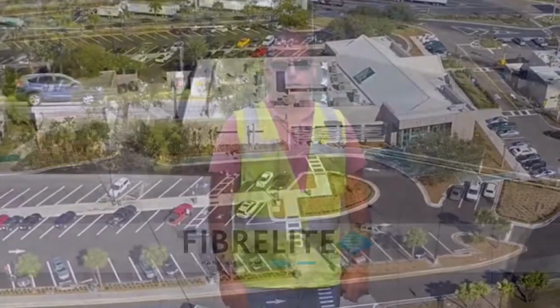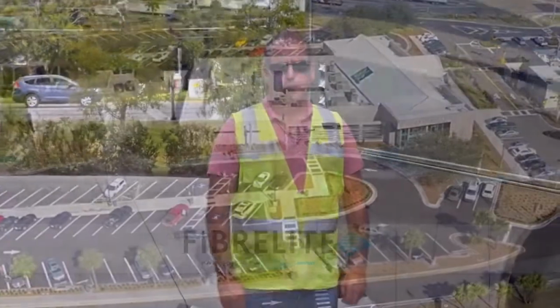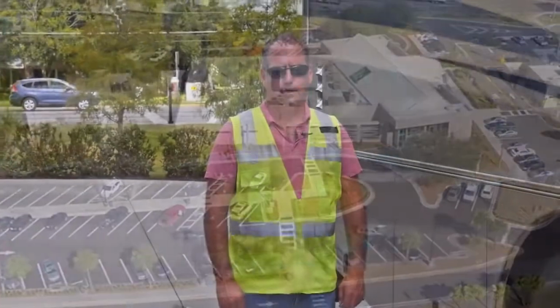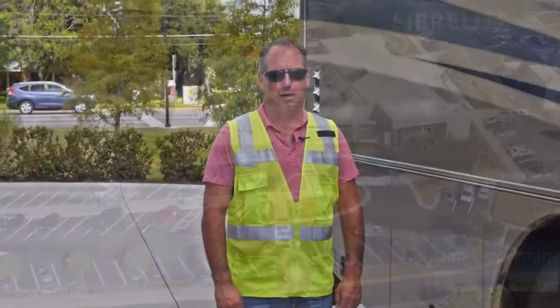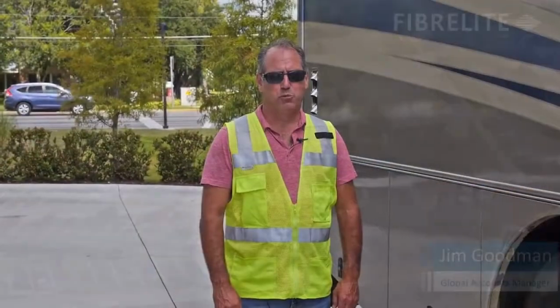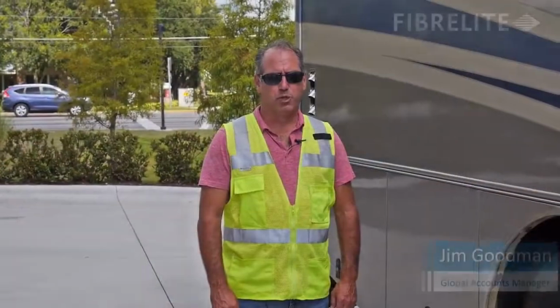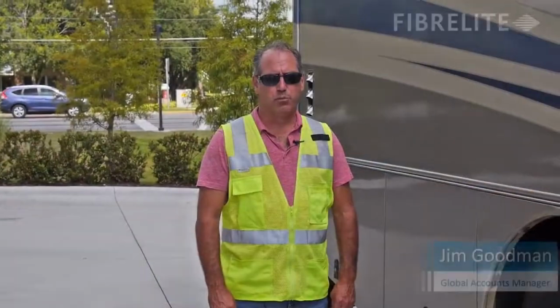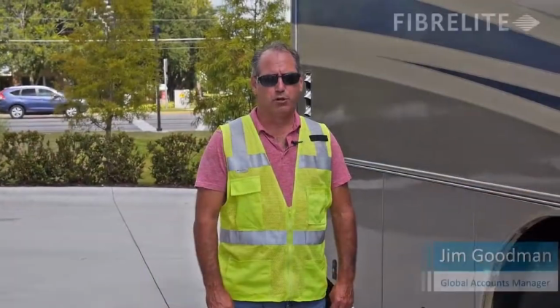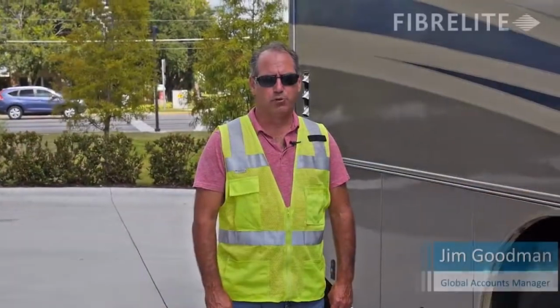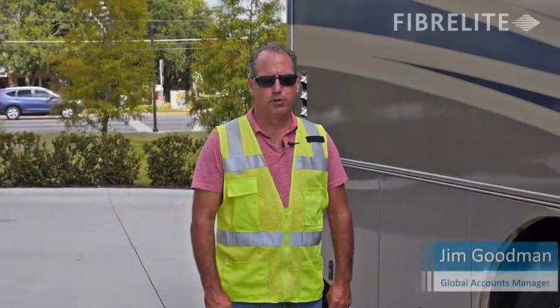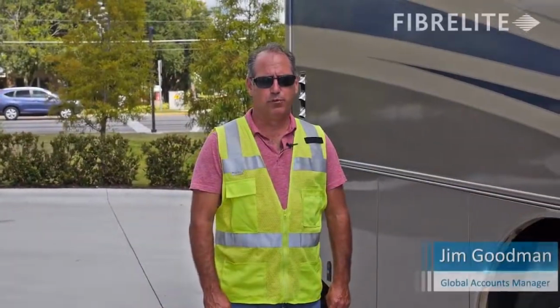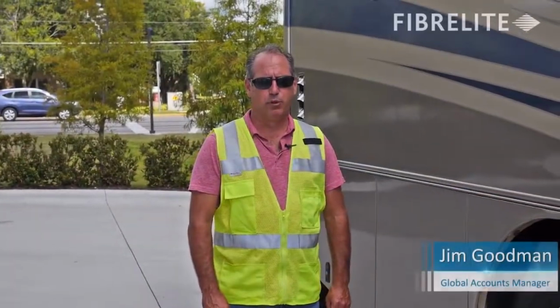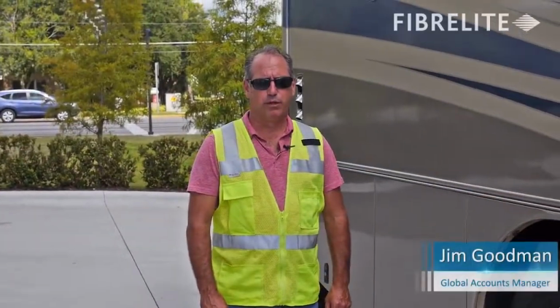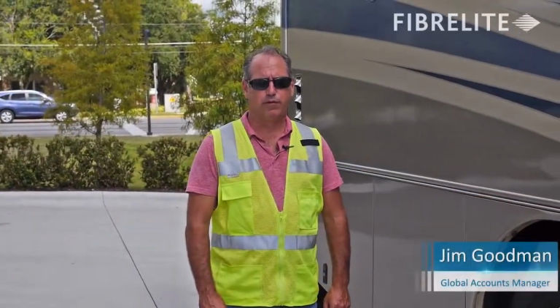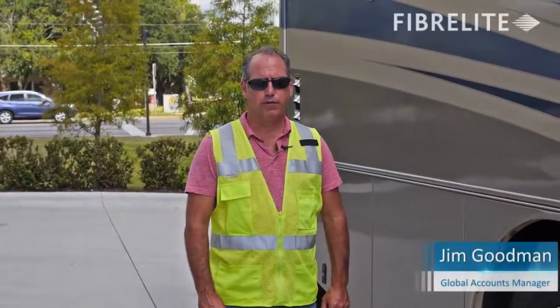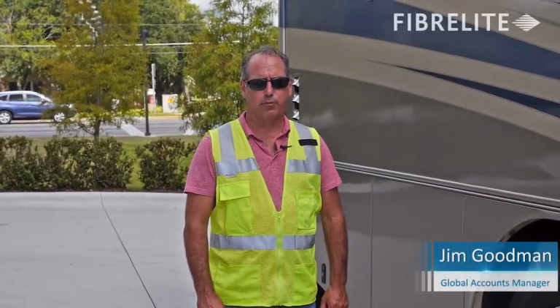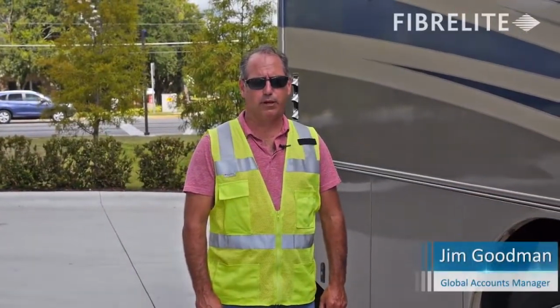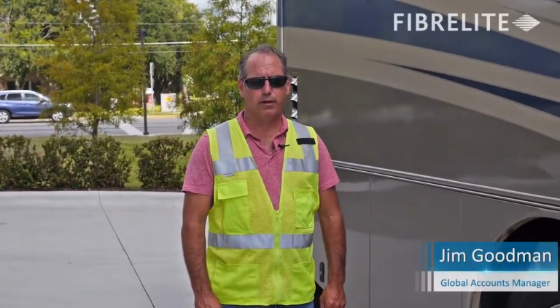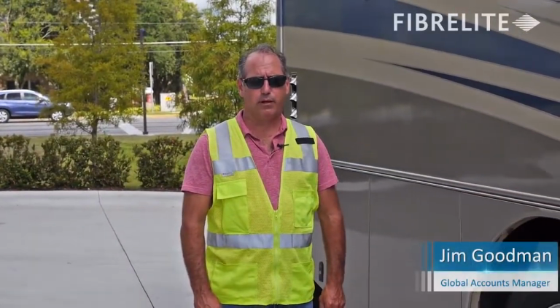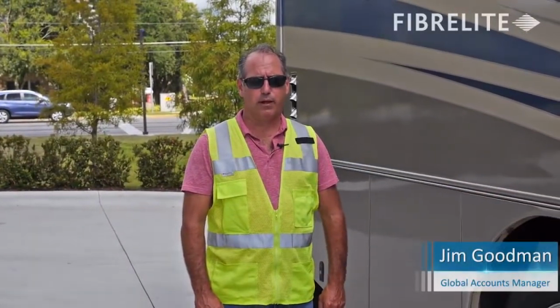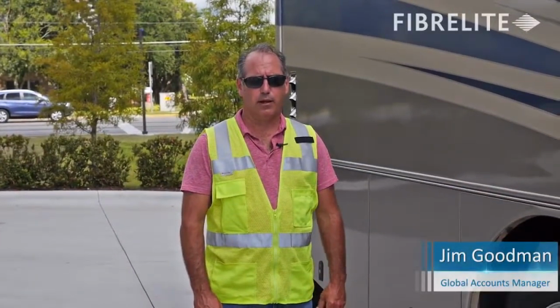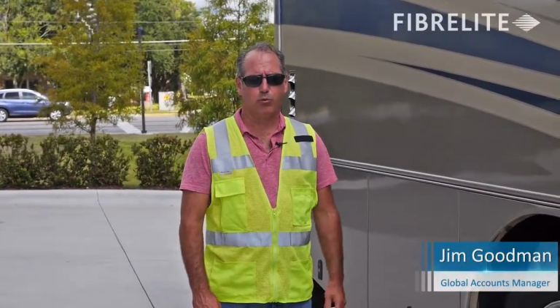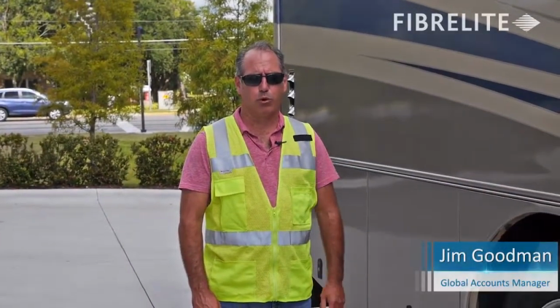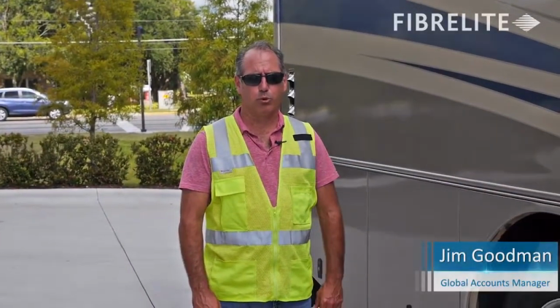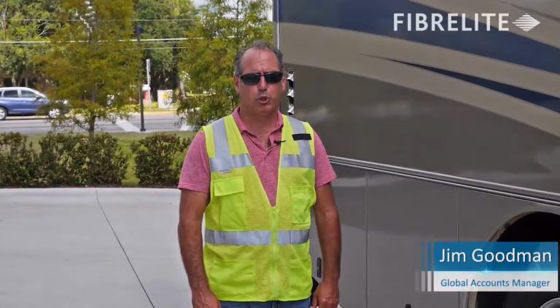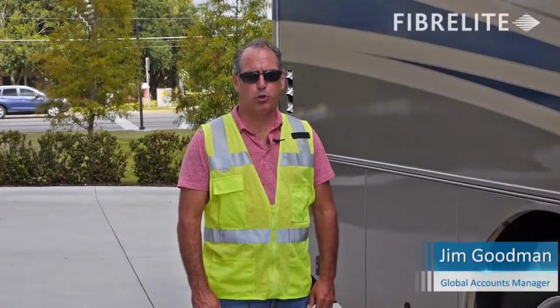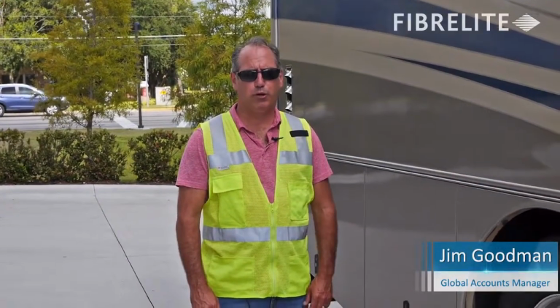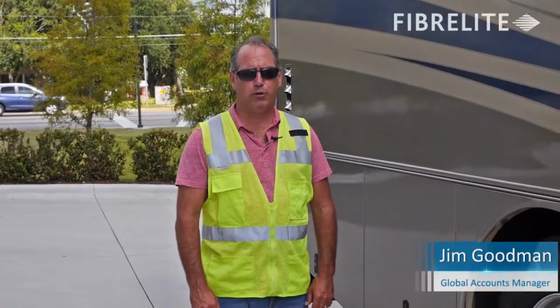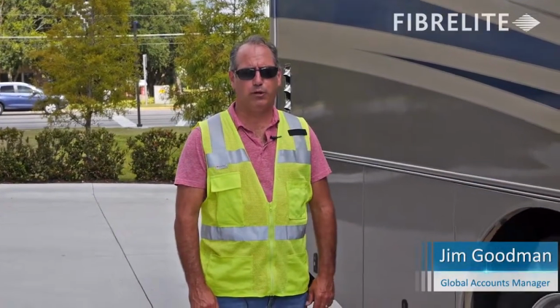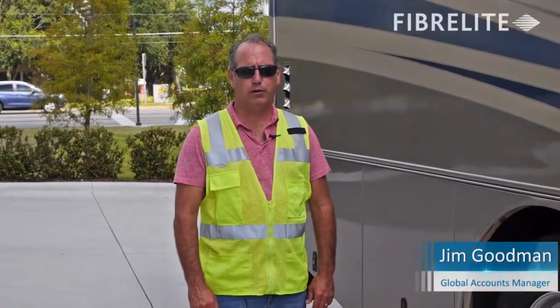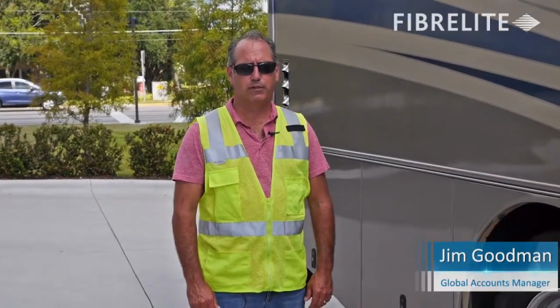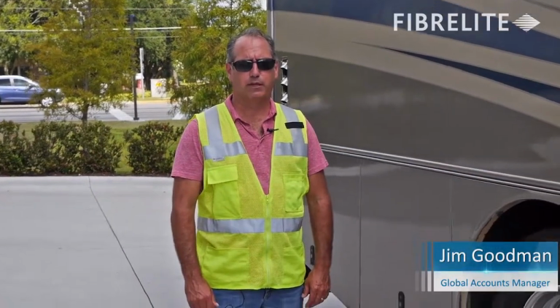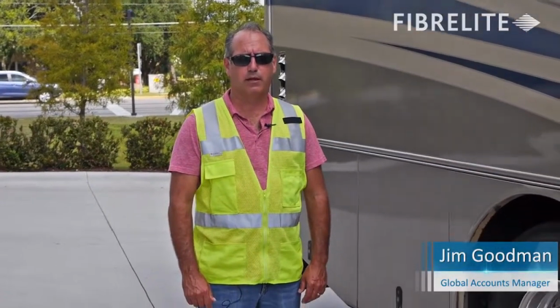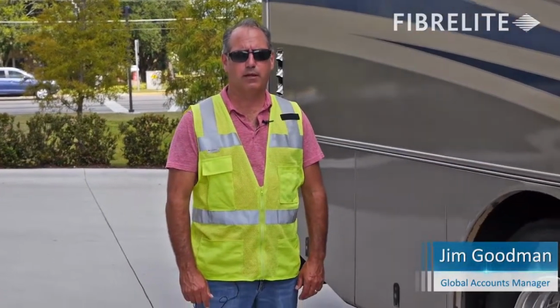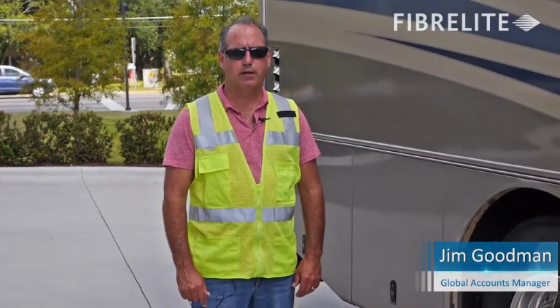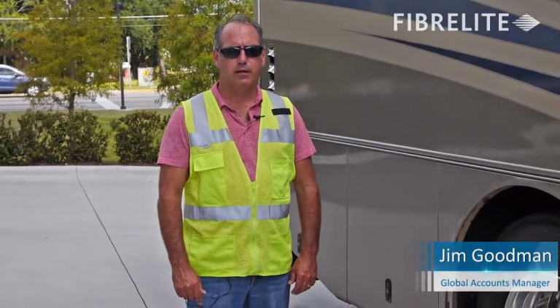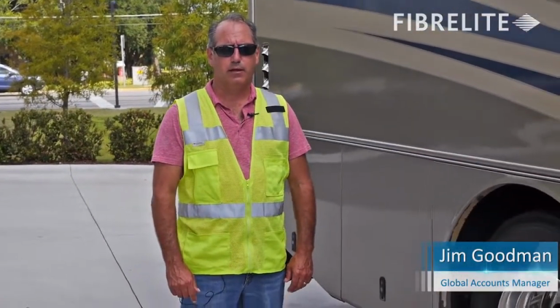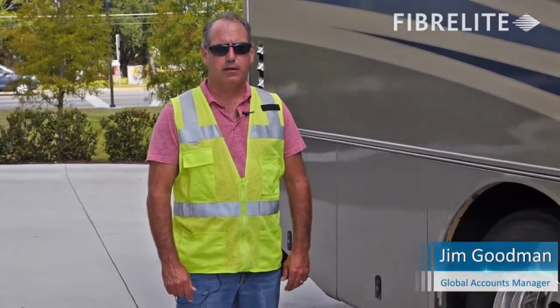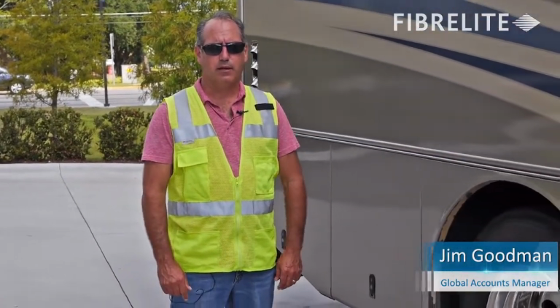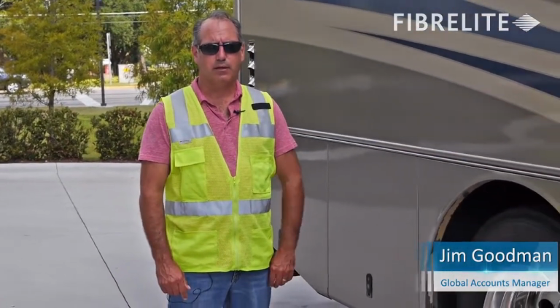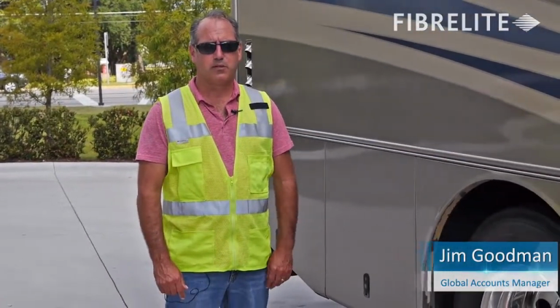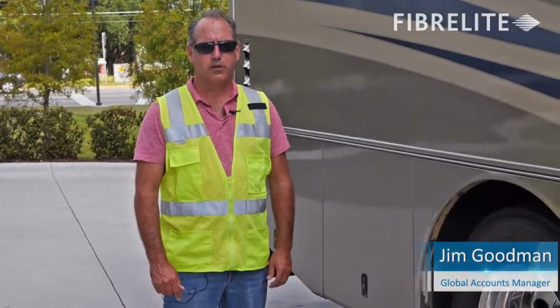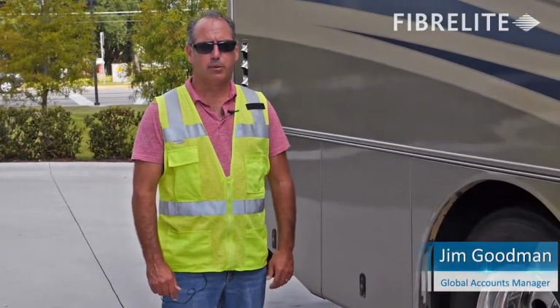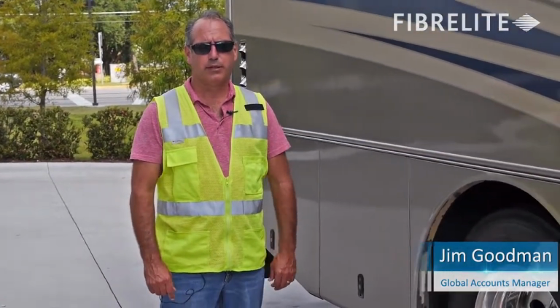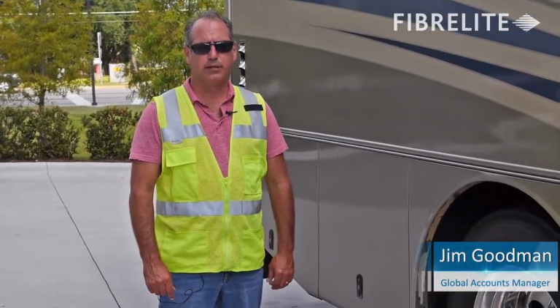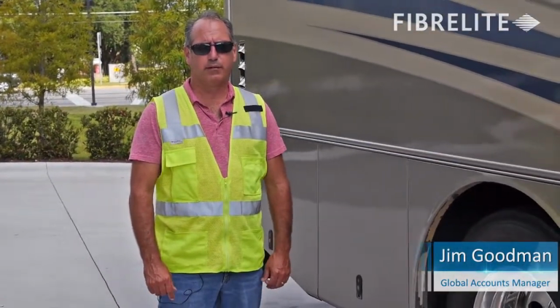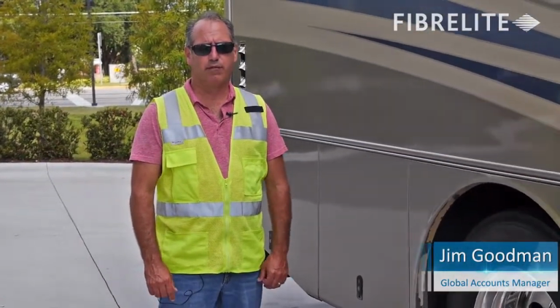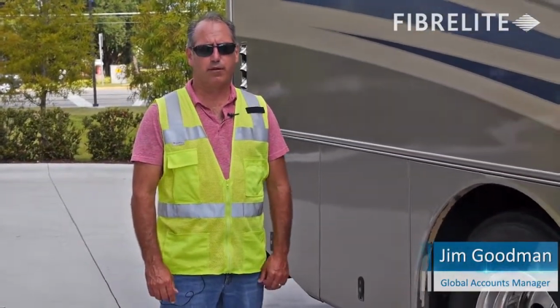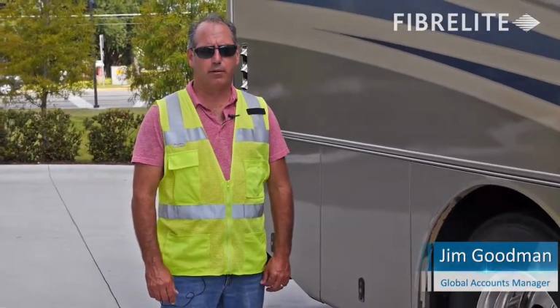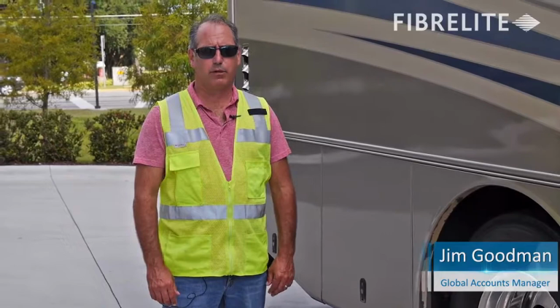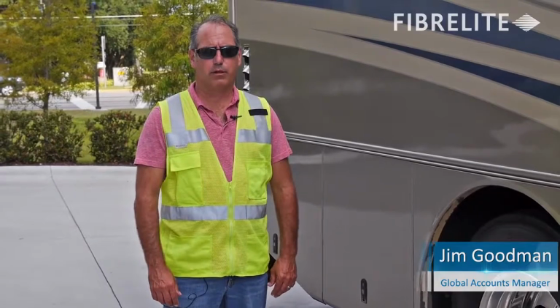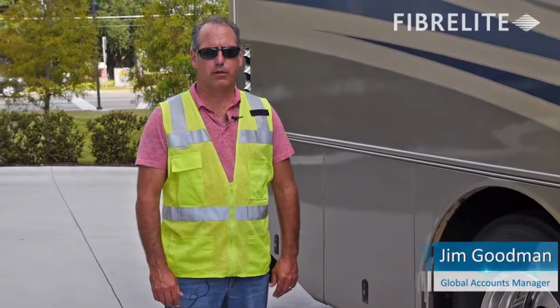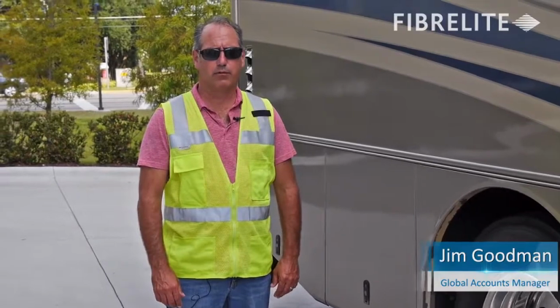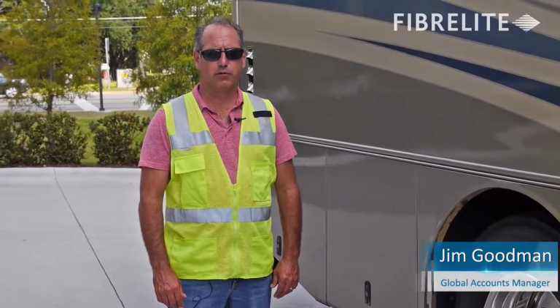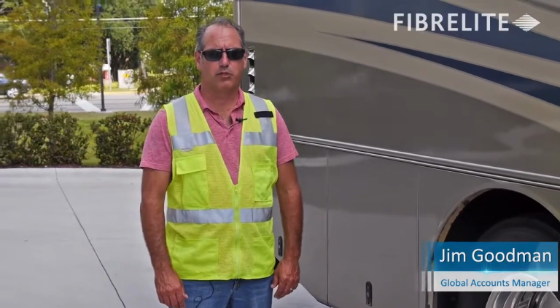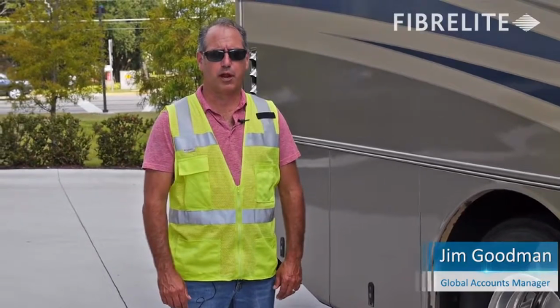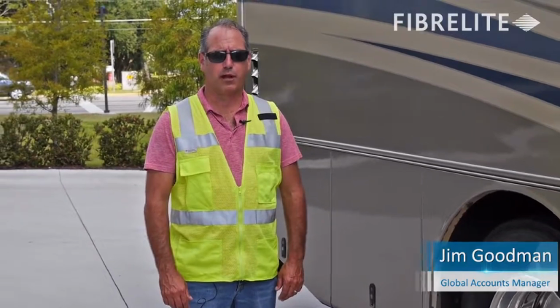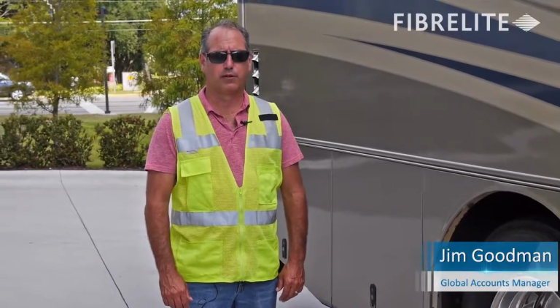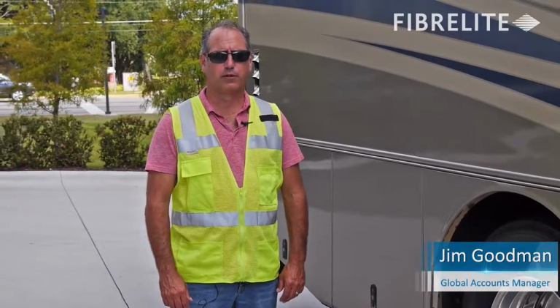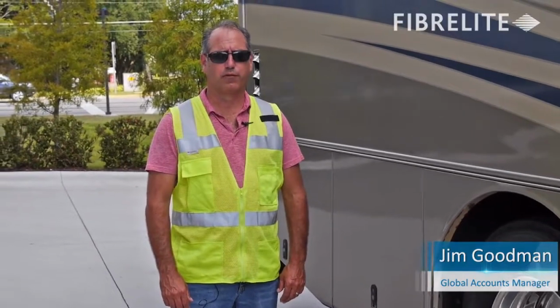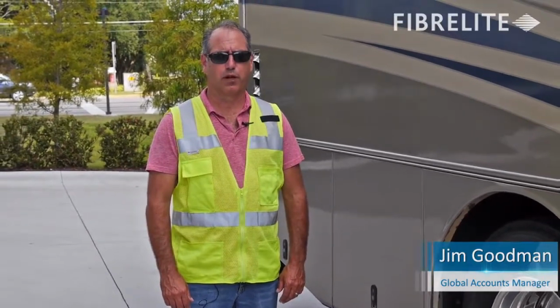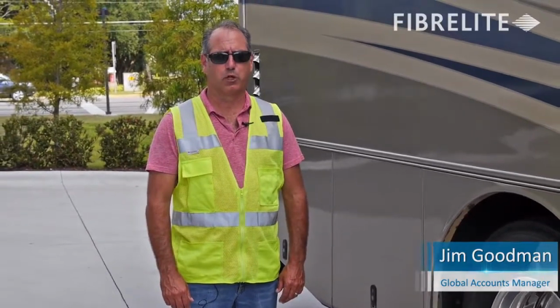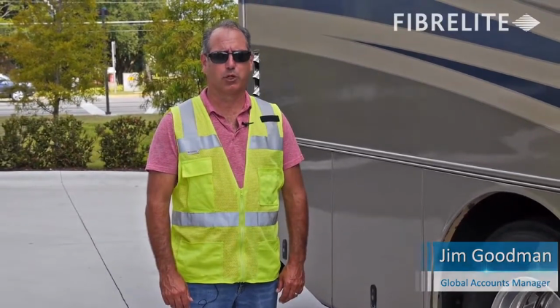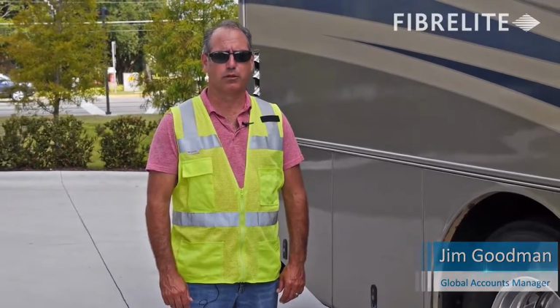I'm Jim Goodman with Fiberlite, and what we're showing you here today is the ability of Fiberlite covers to handle deflection.